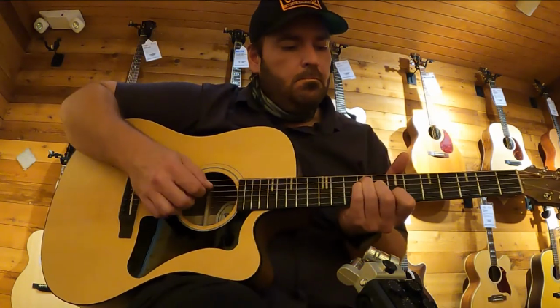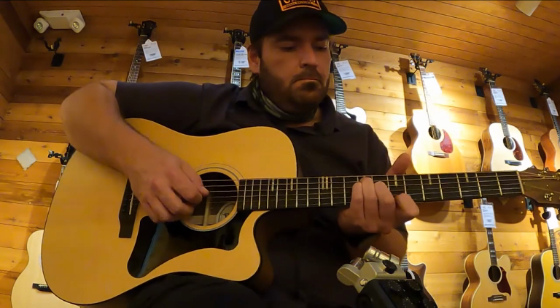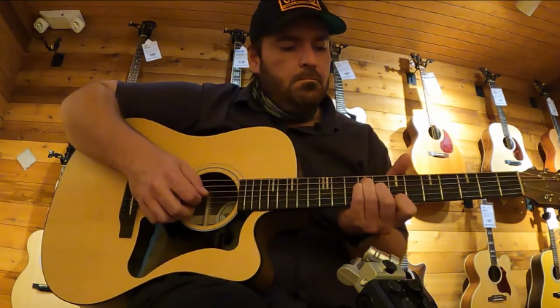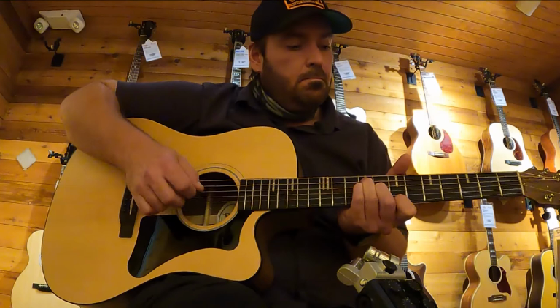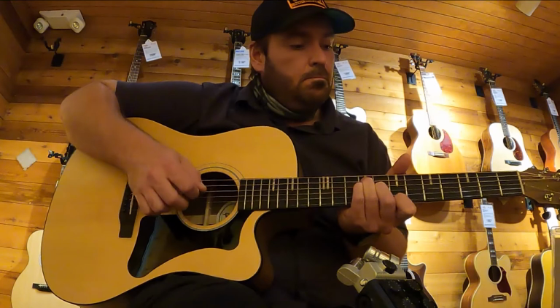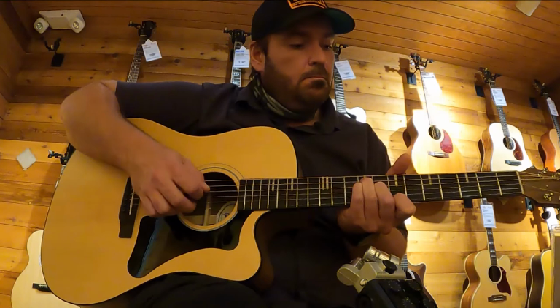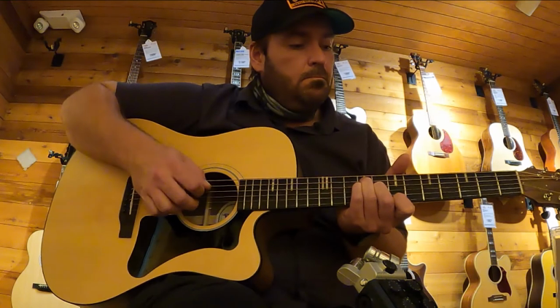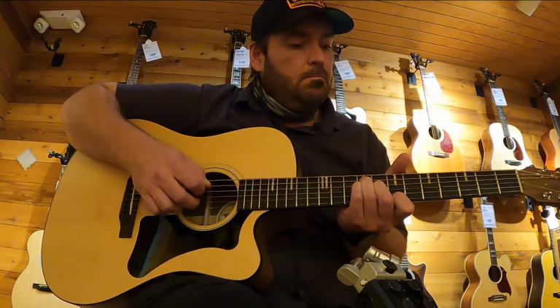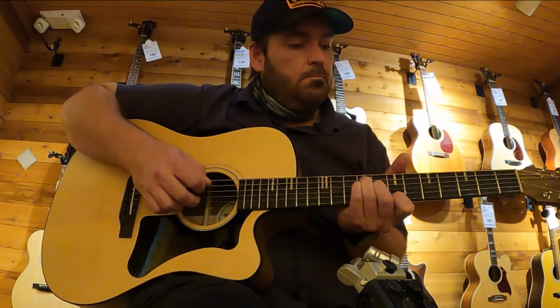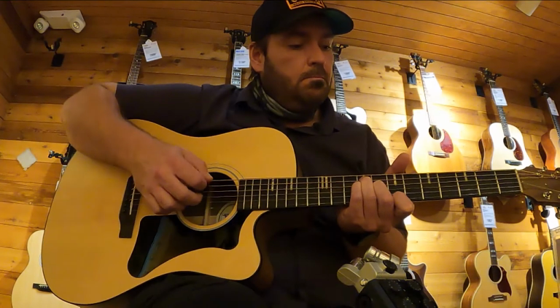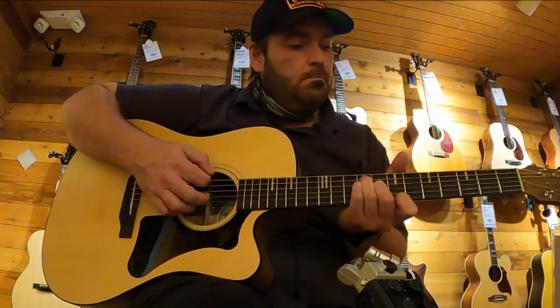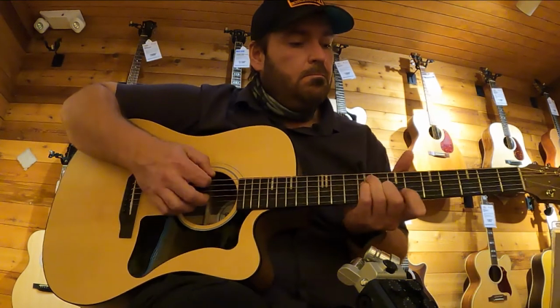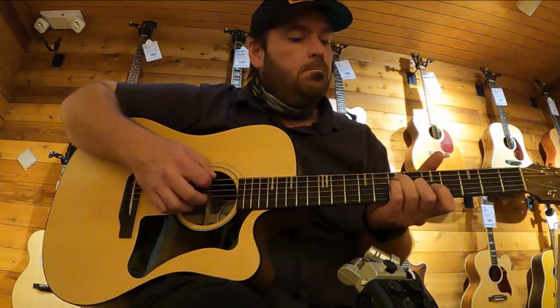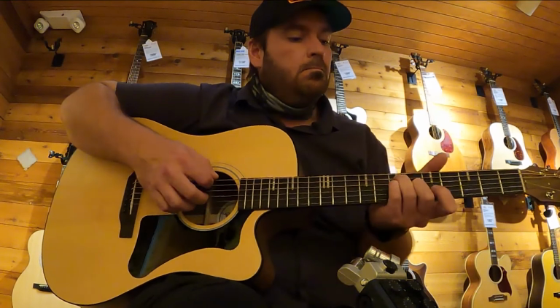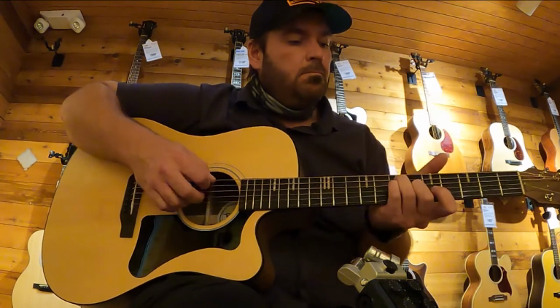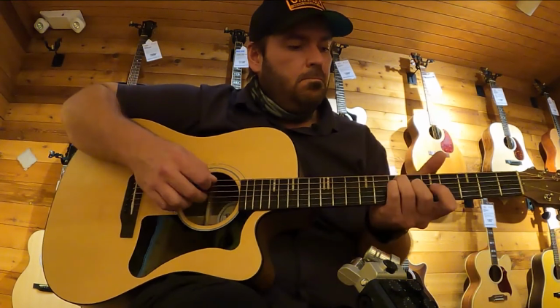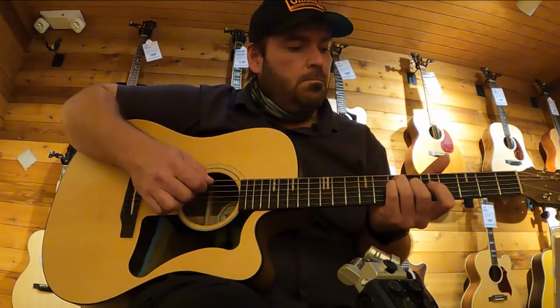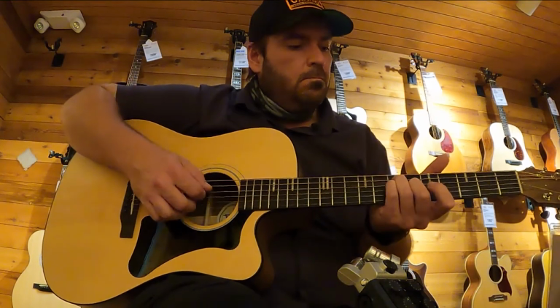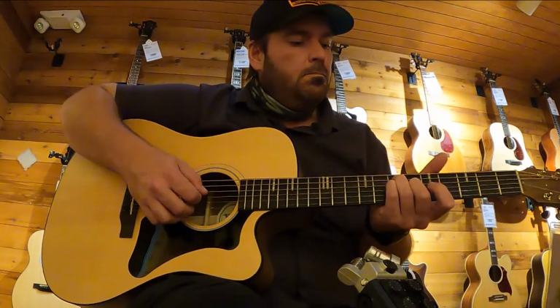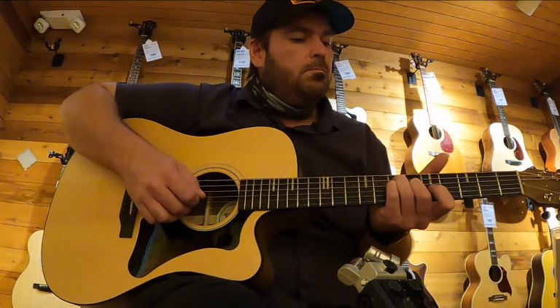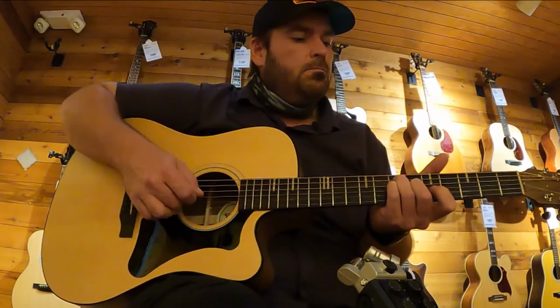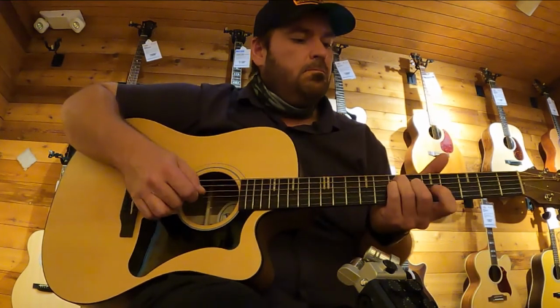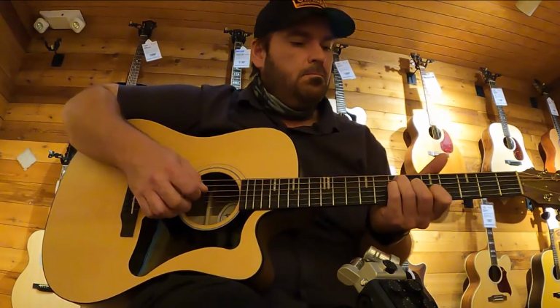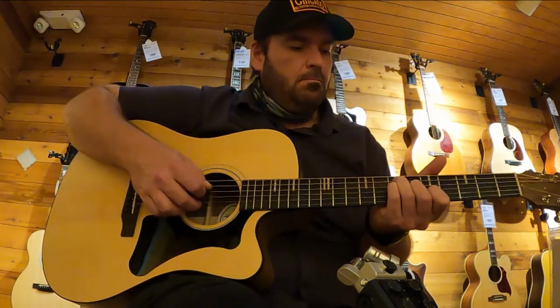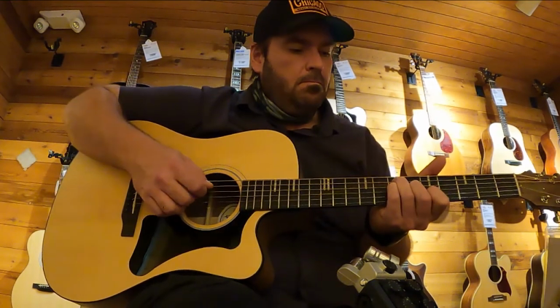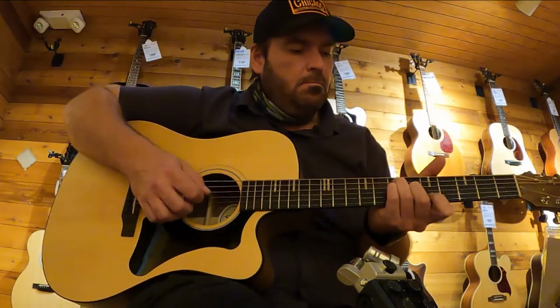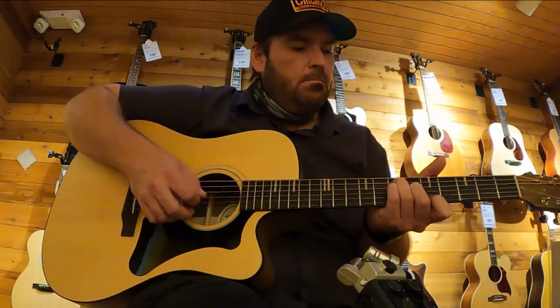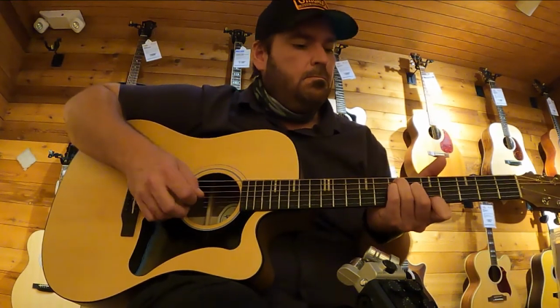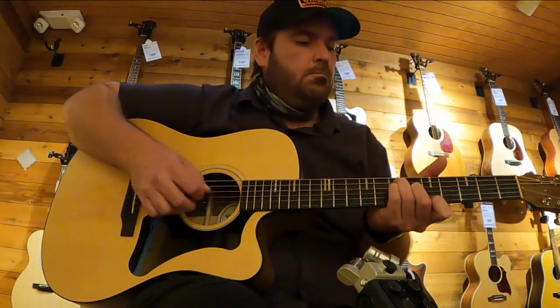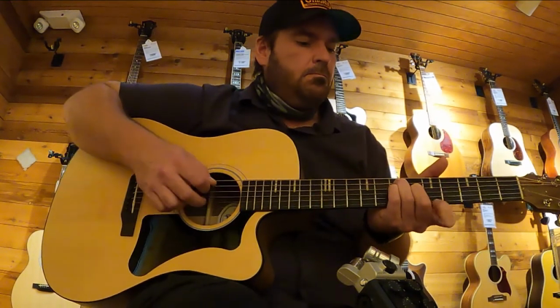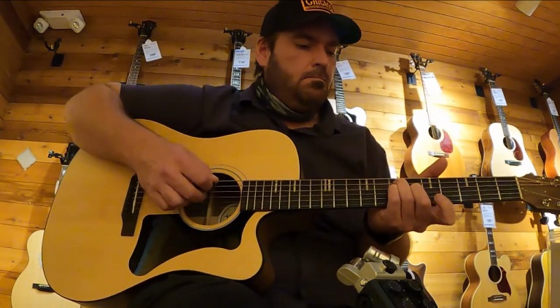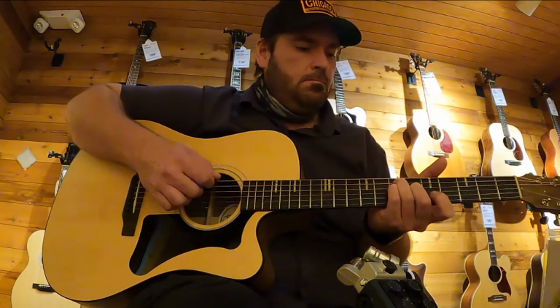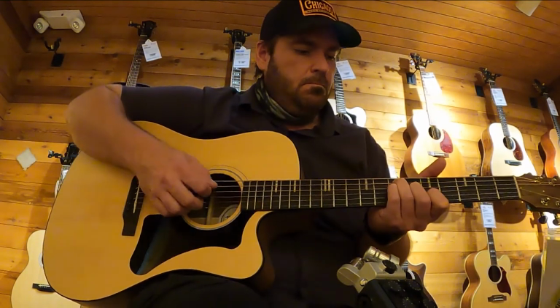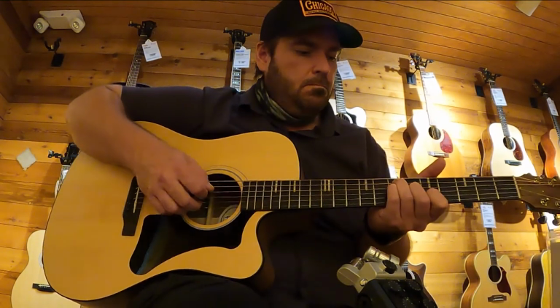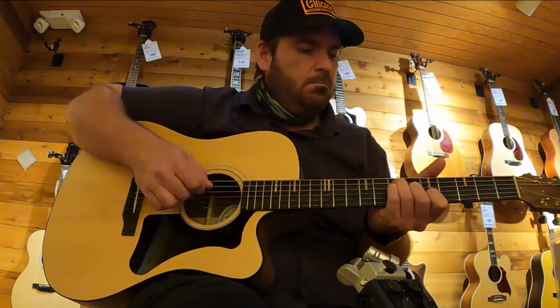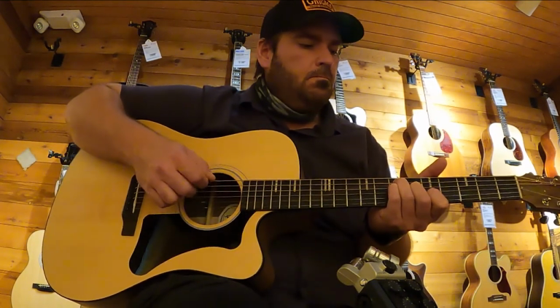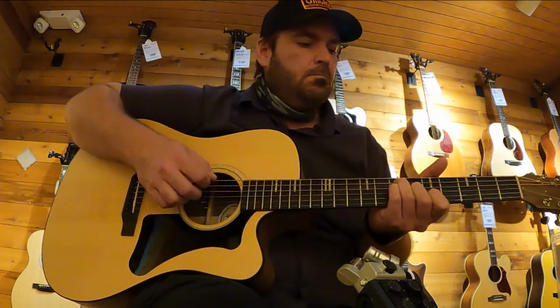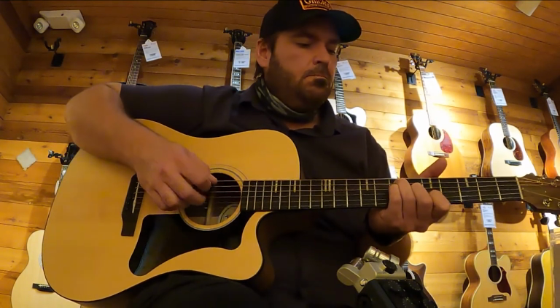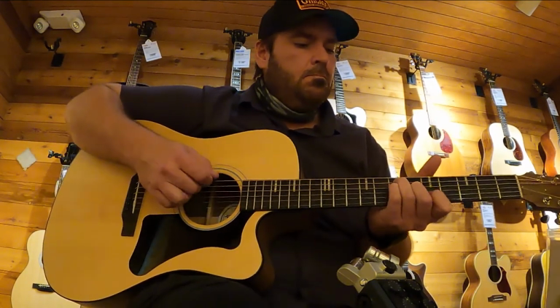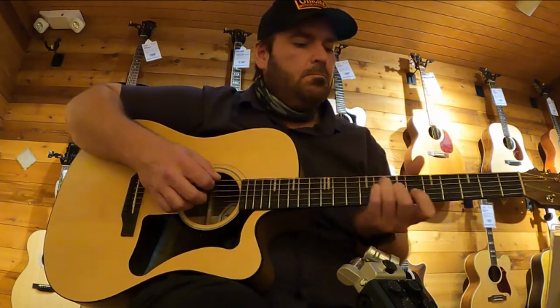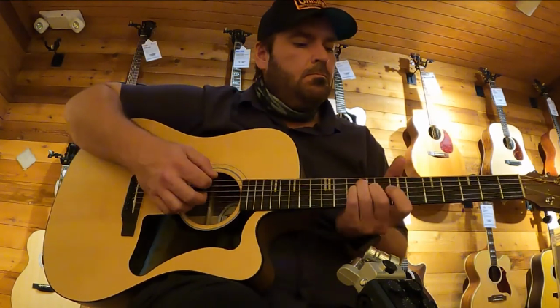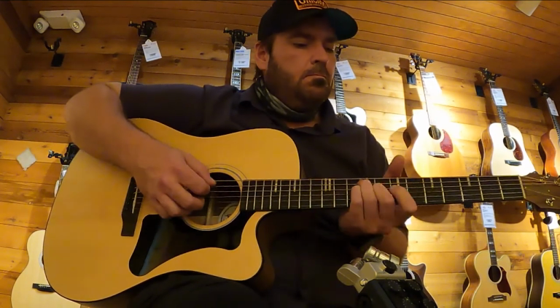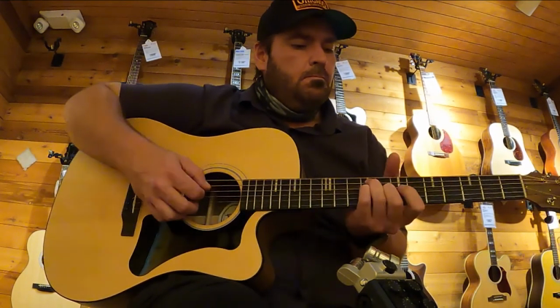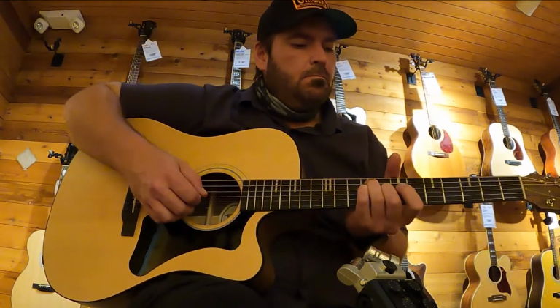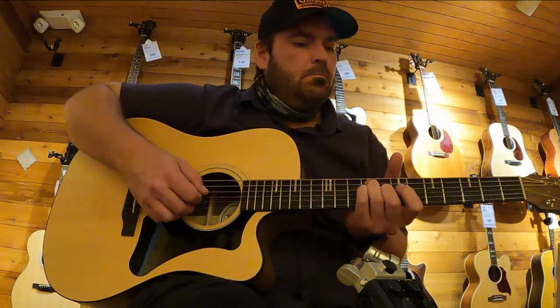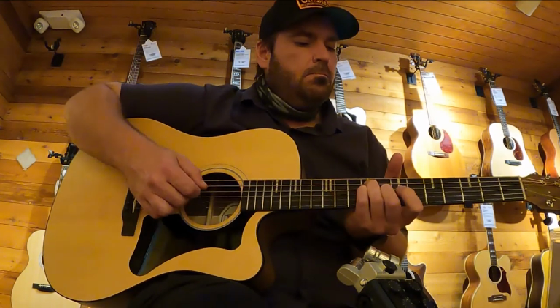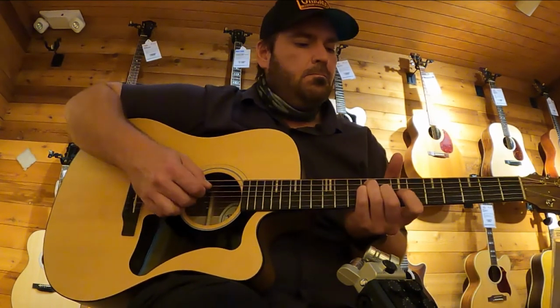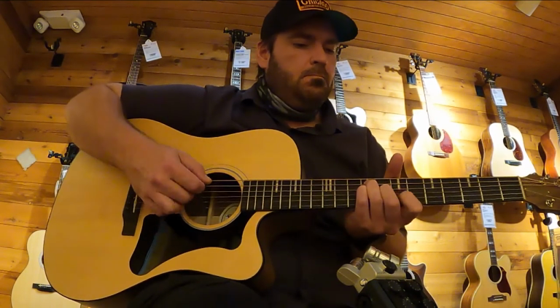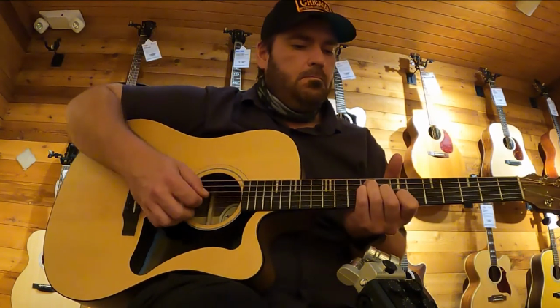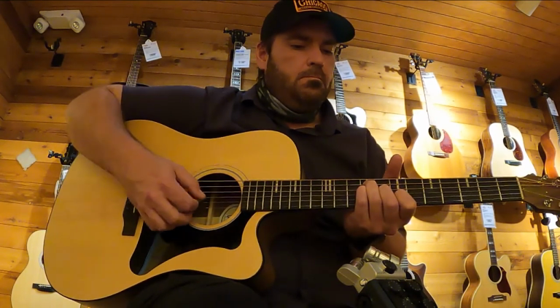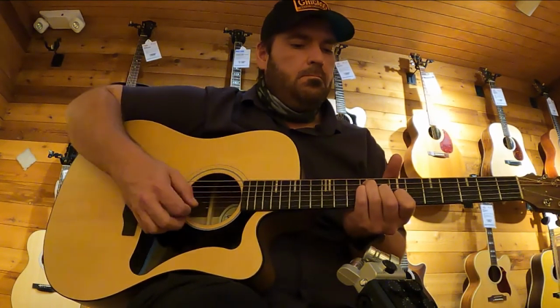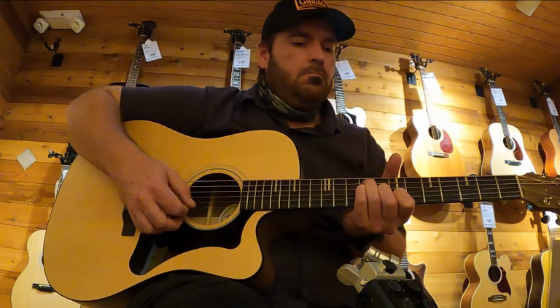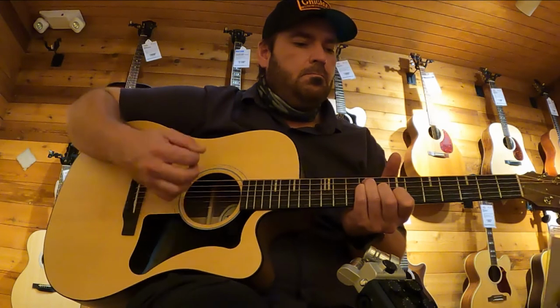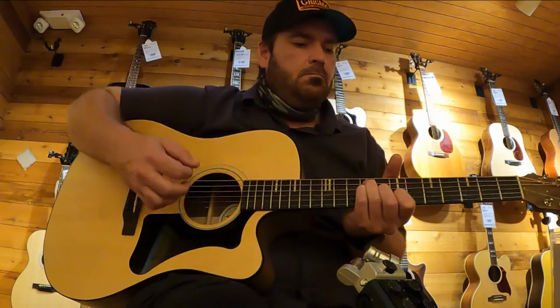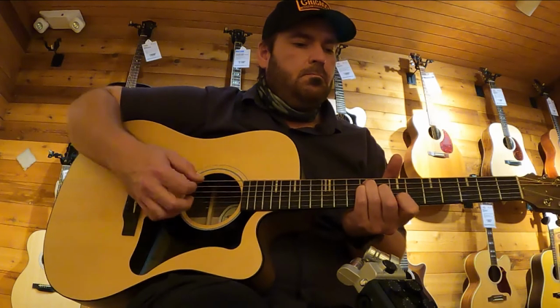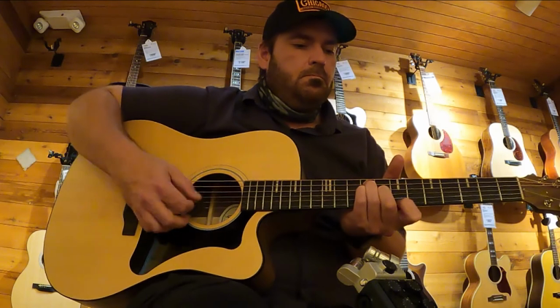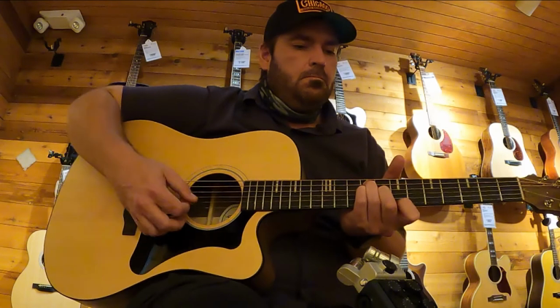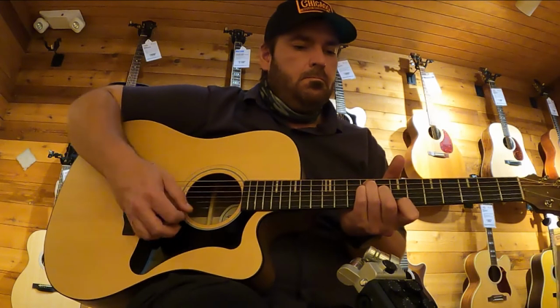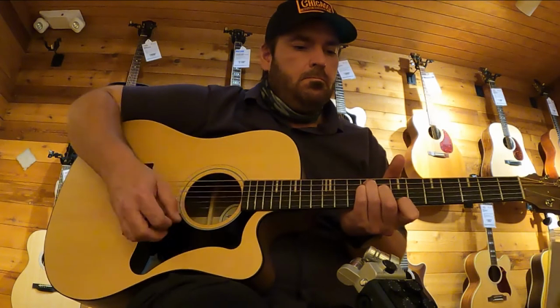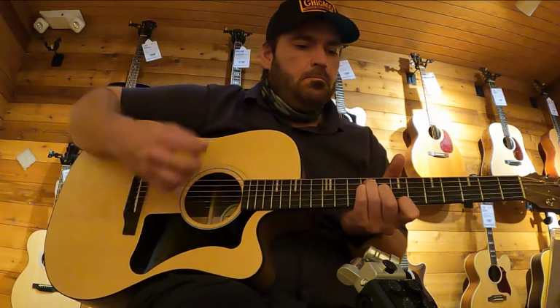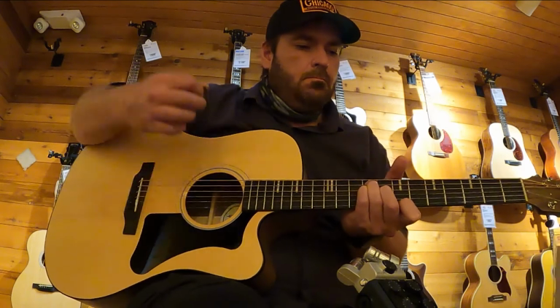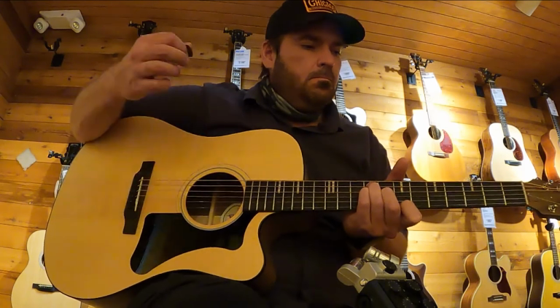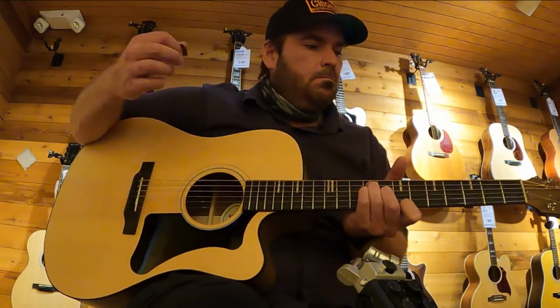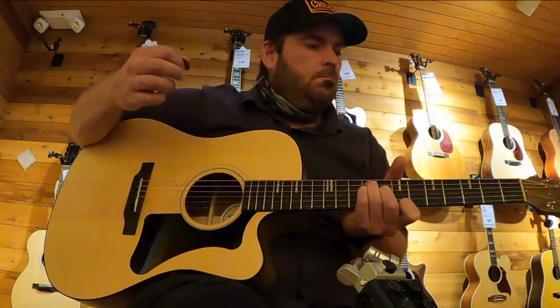Let me know in the comments what you thought of this guitar and what future videos you would like to see. Until then, we'll see you next time.